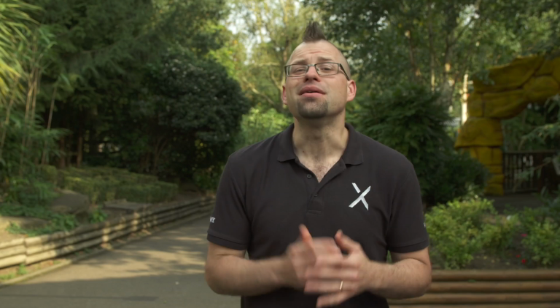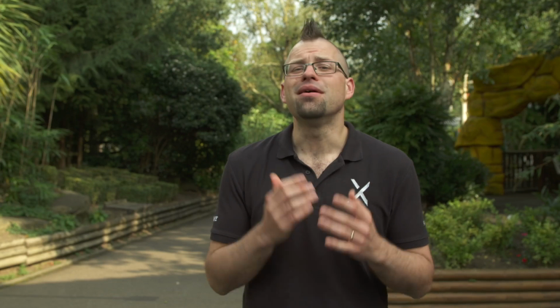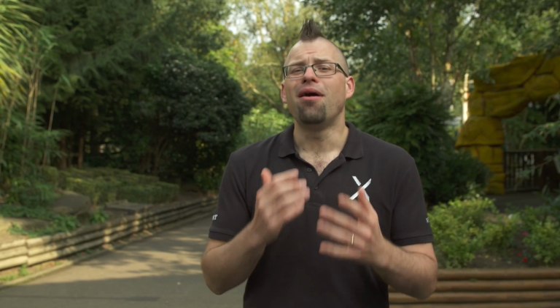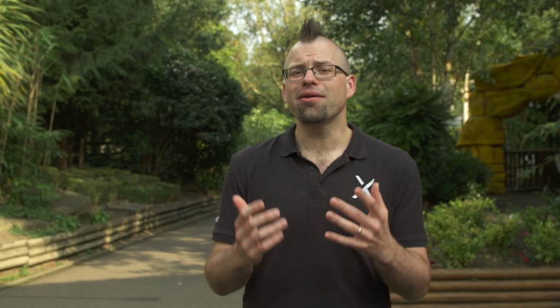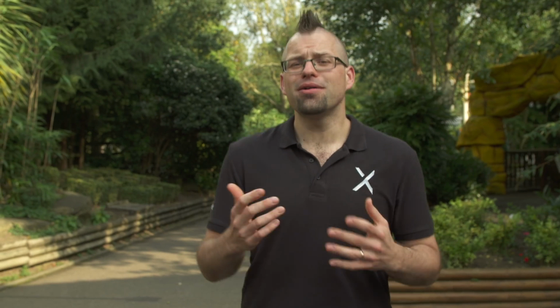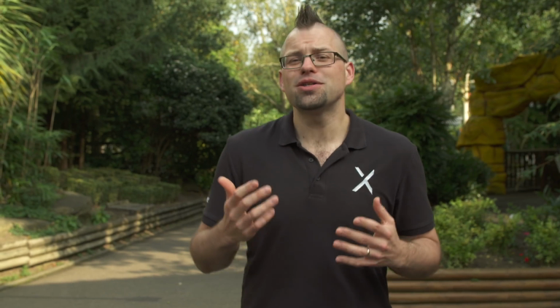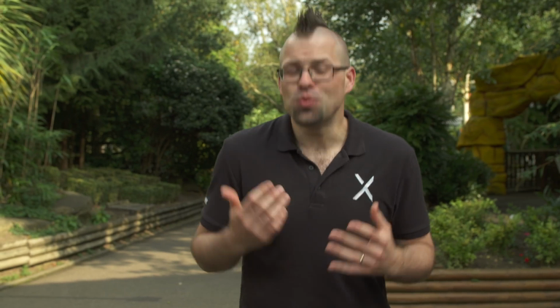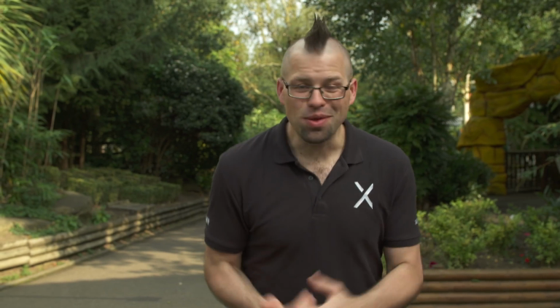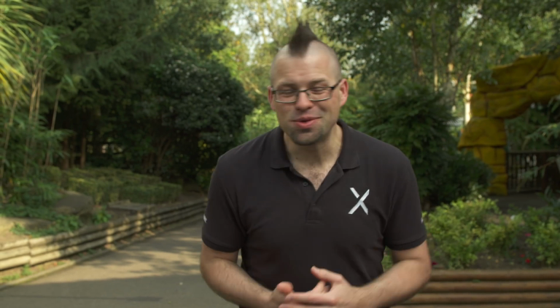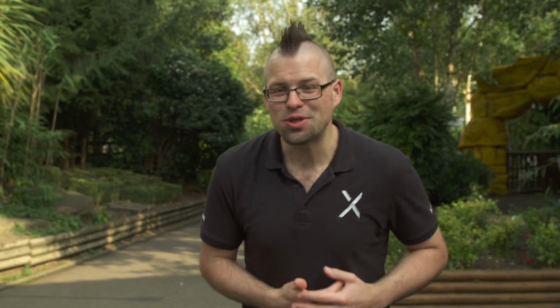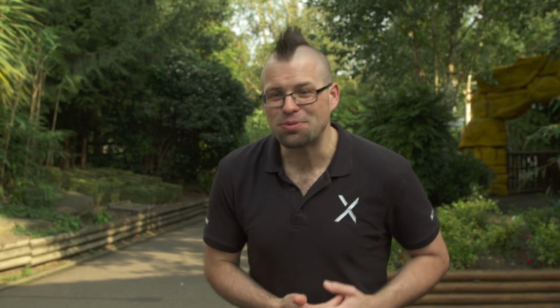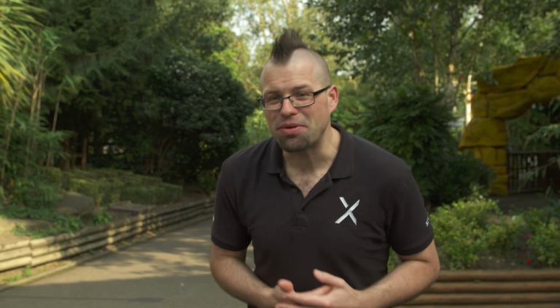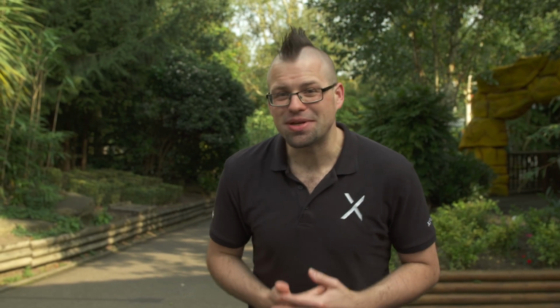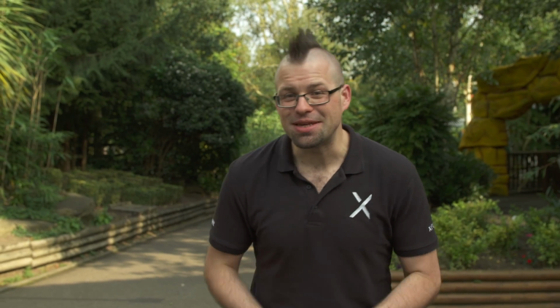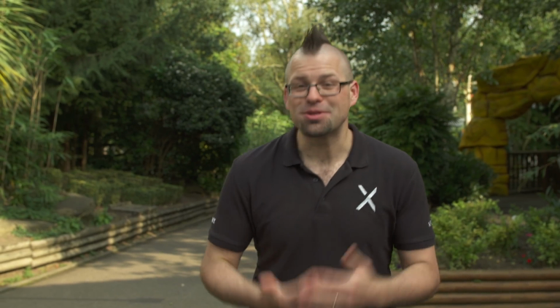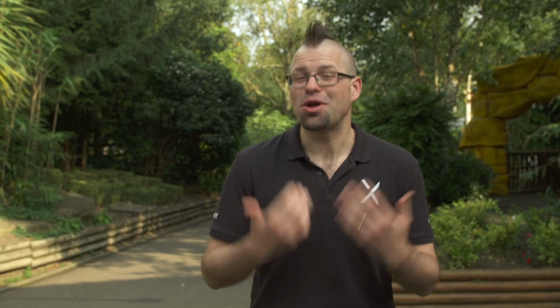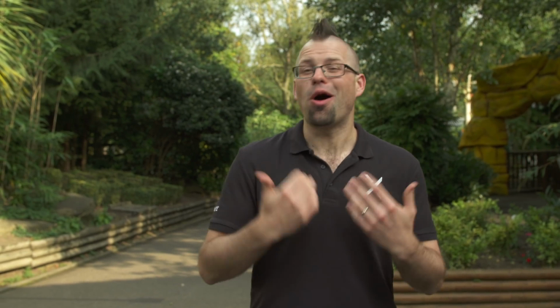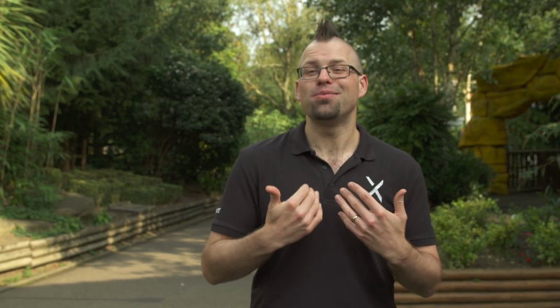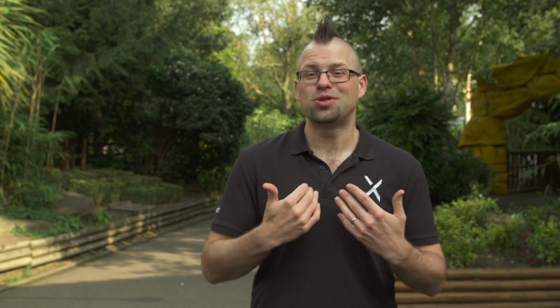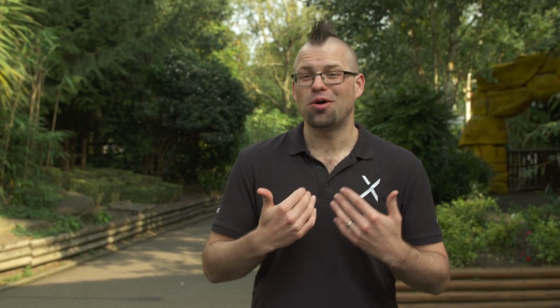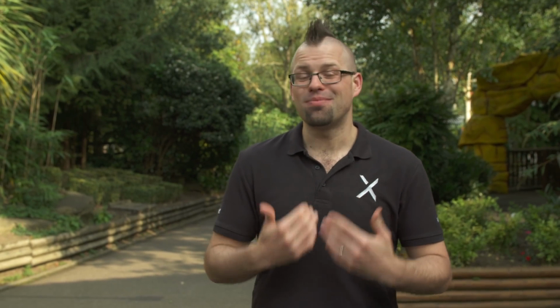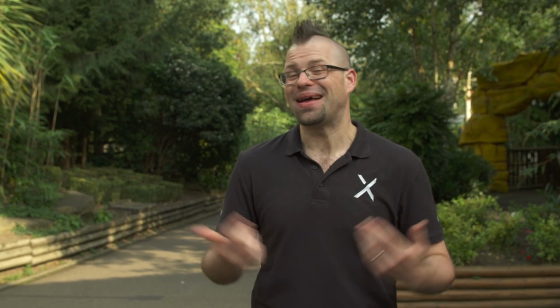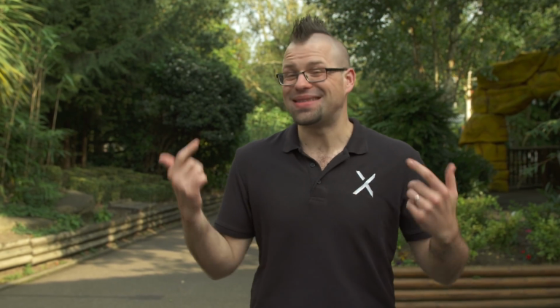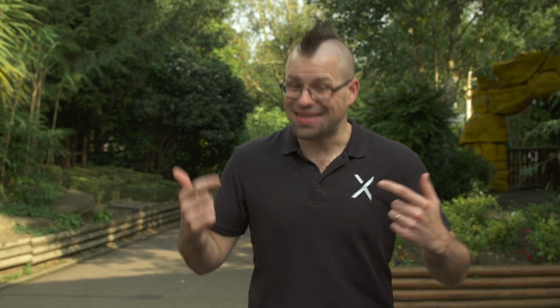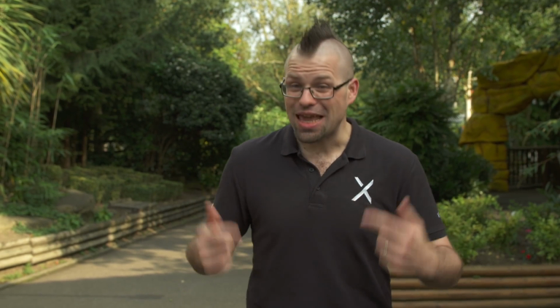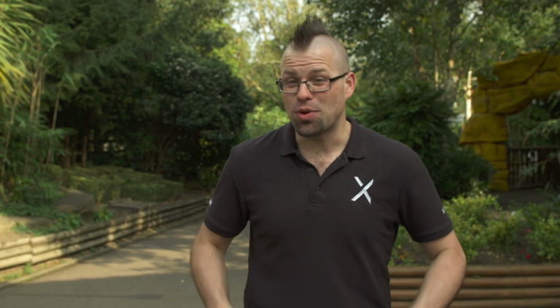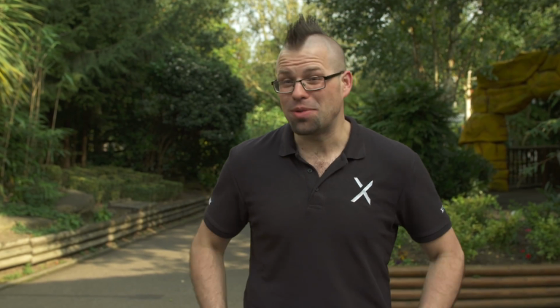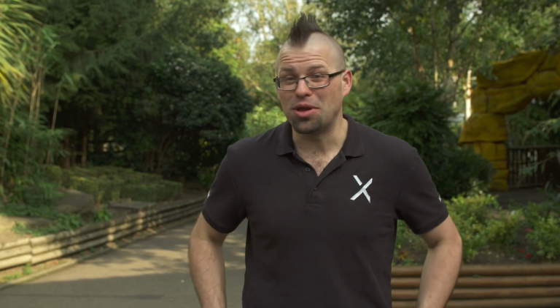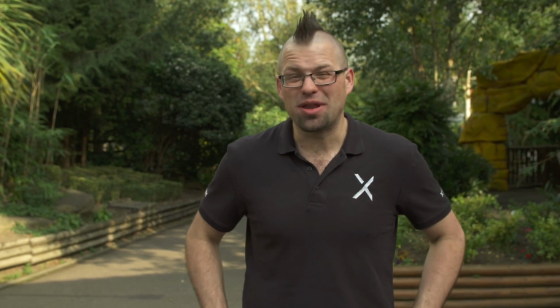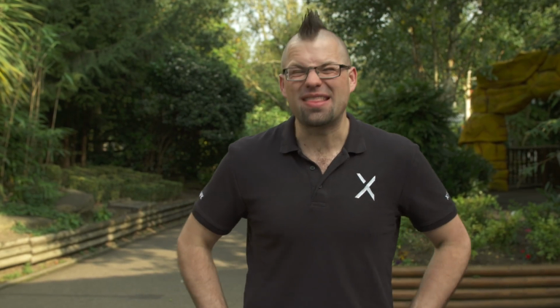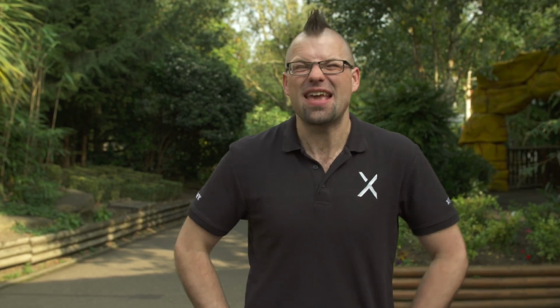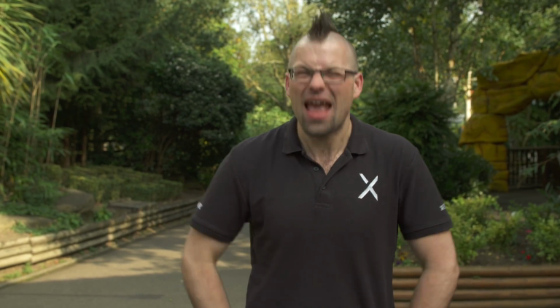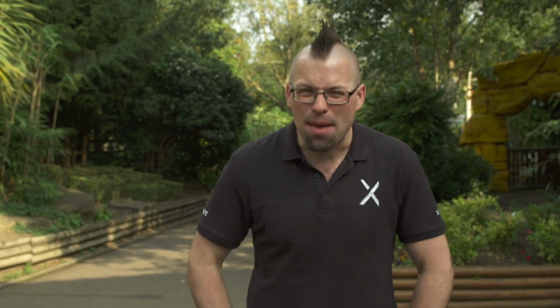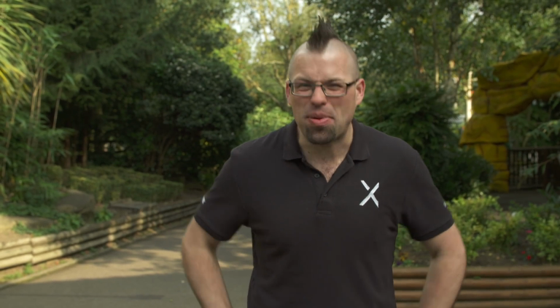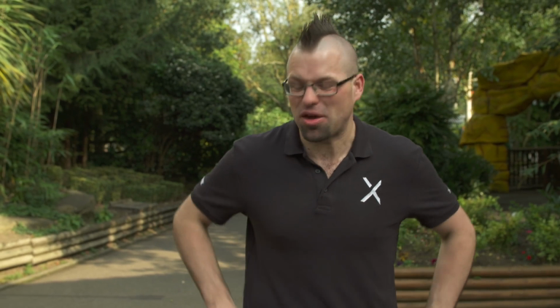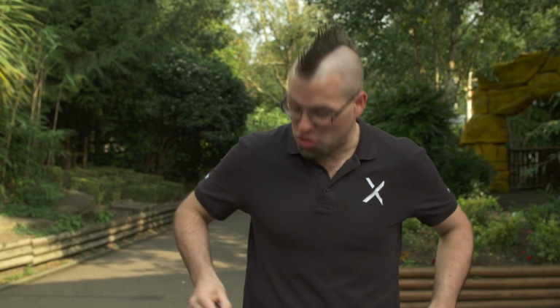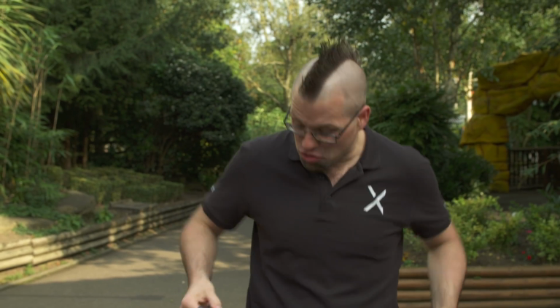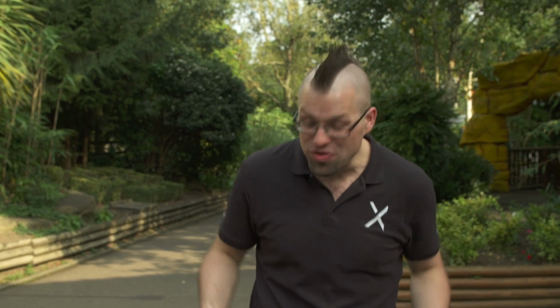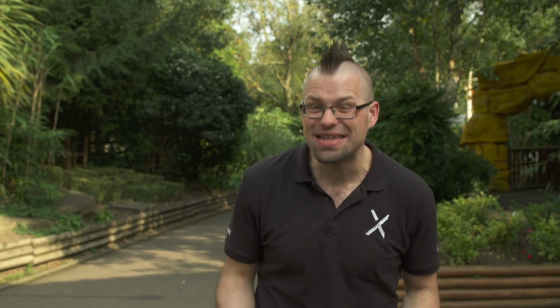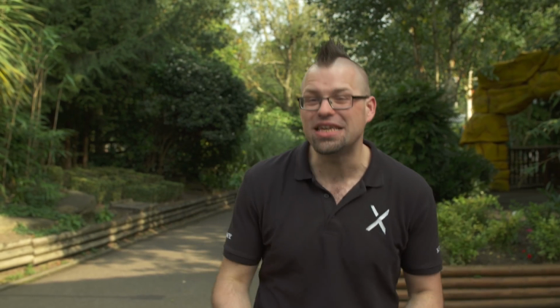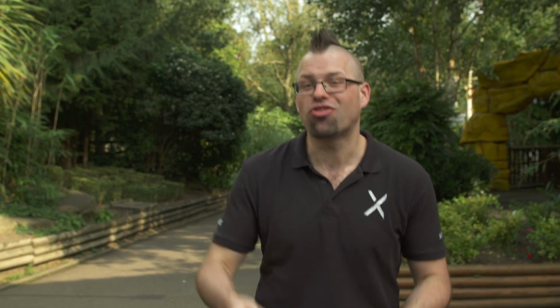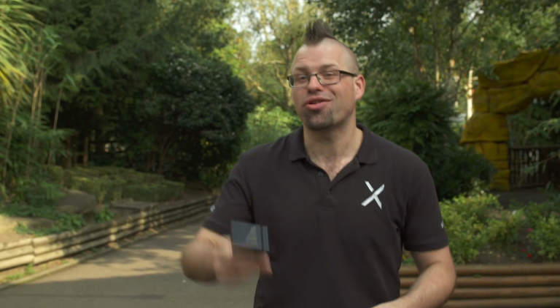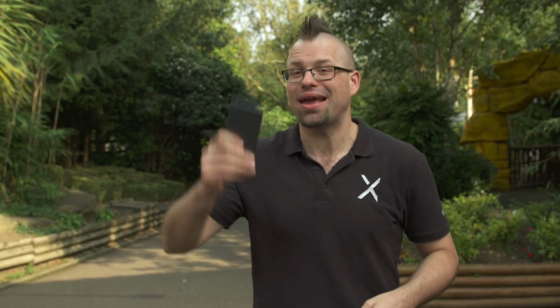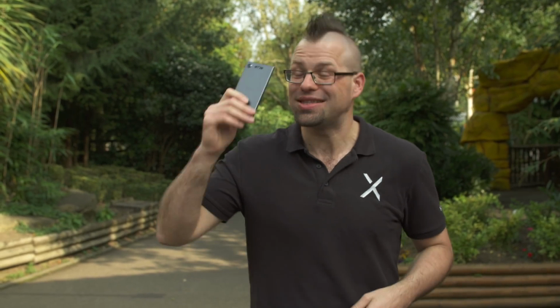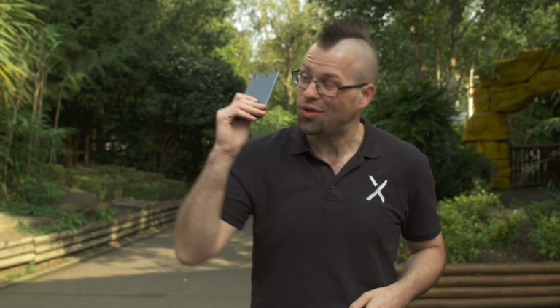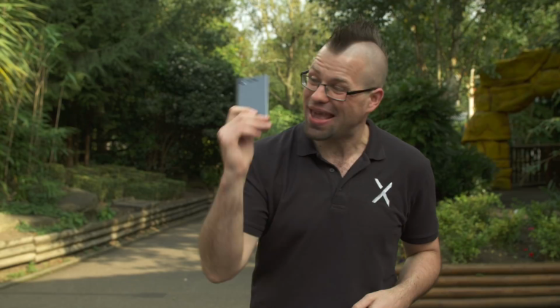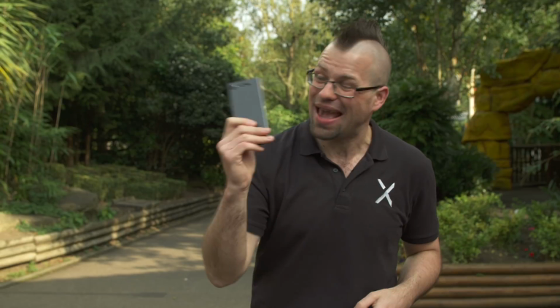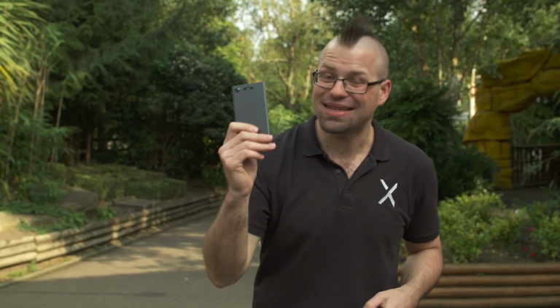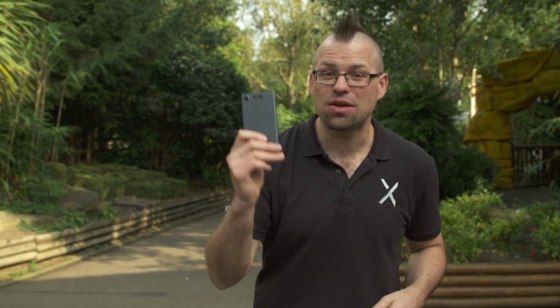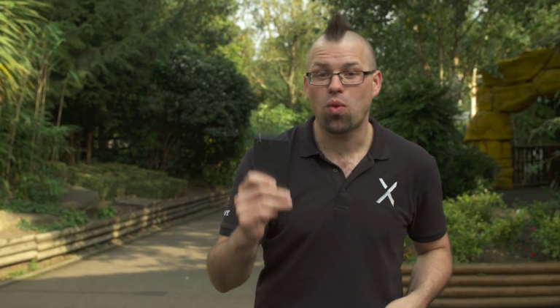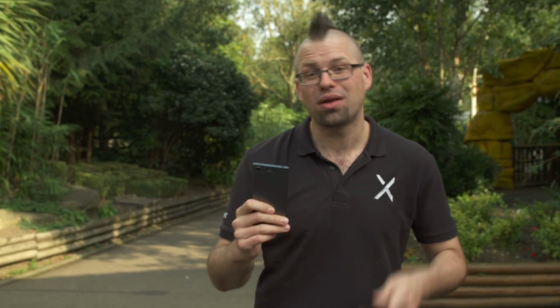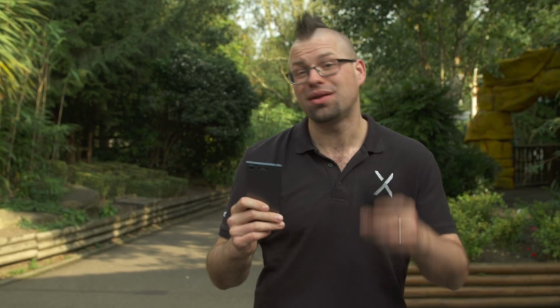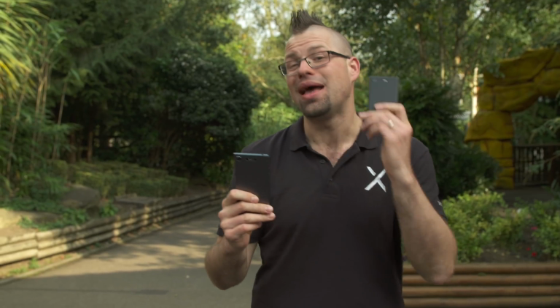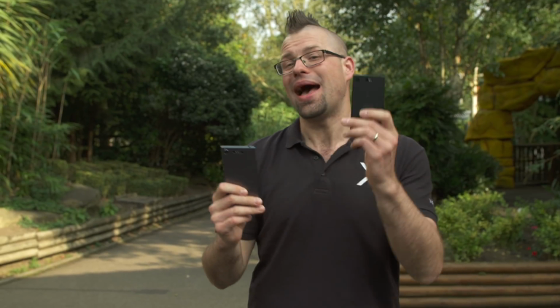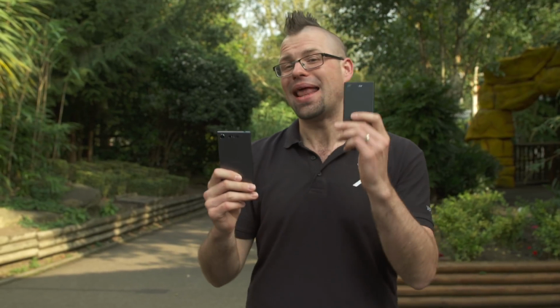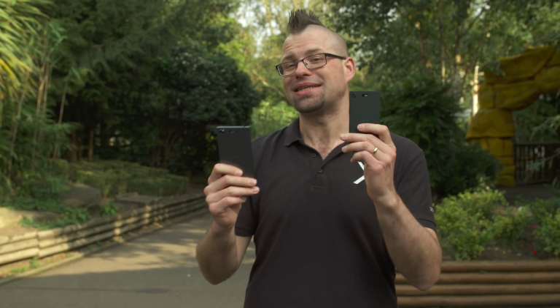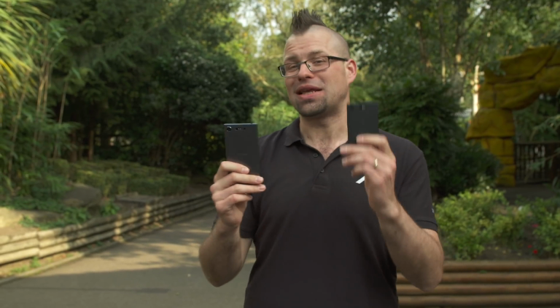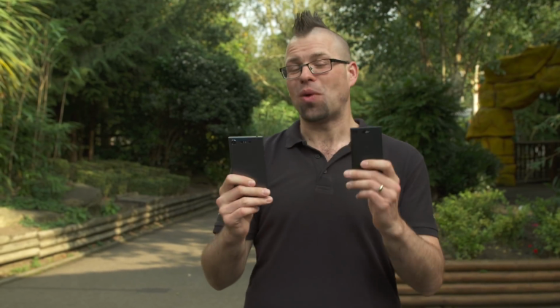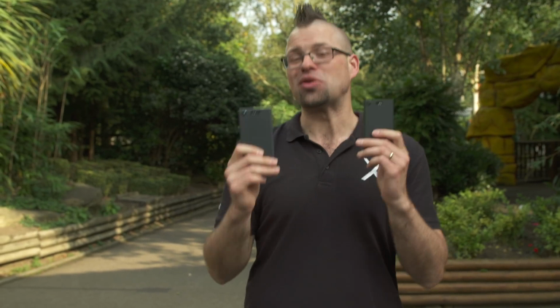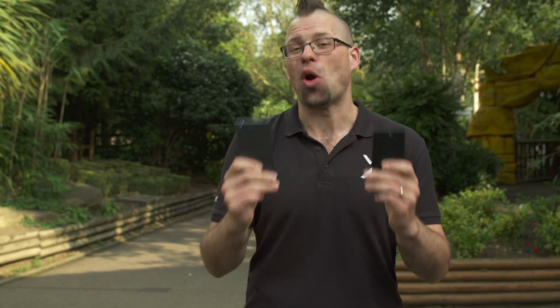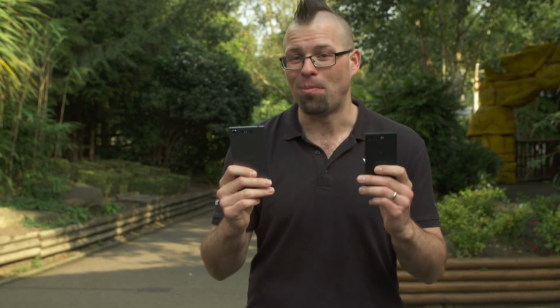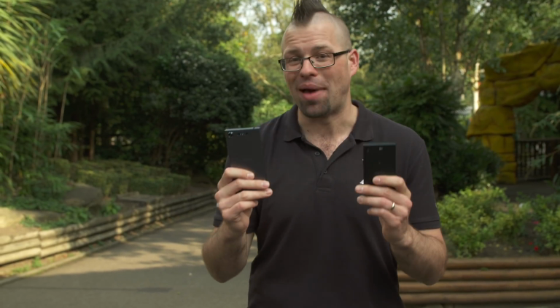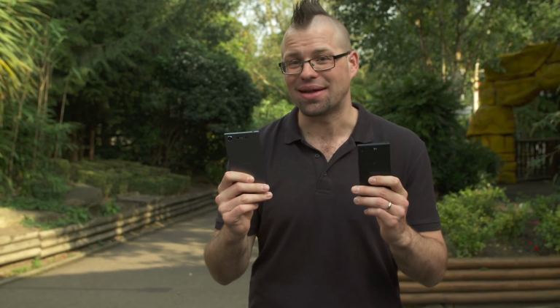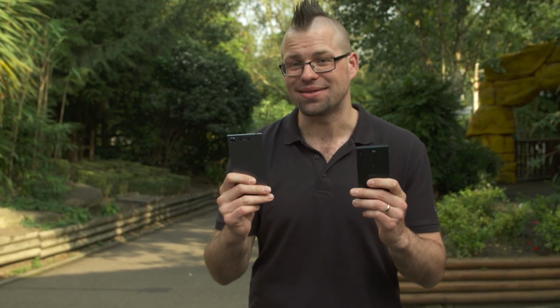Hi guys, welcome to Xperia Tips. I'm Dom and today we're going to be looking at the epic 3D Creator on the XZ1 and XZ1 Compact.